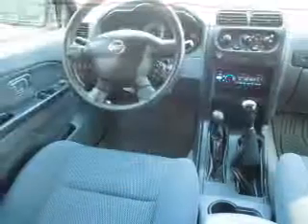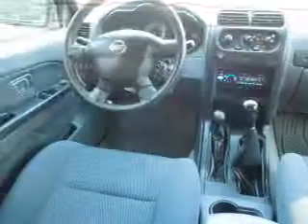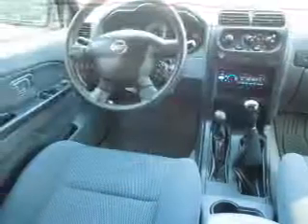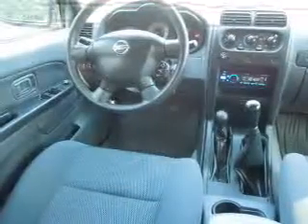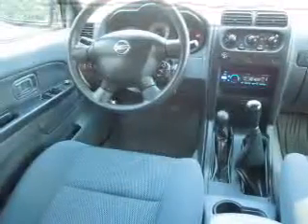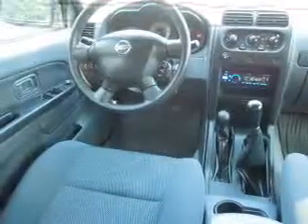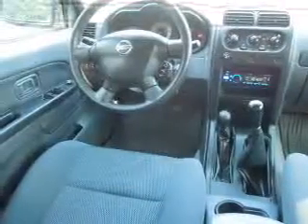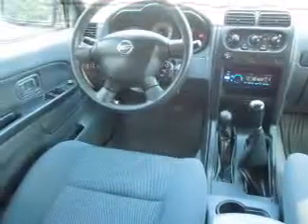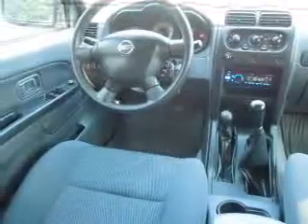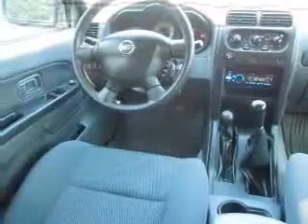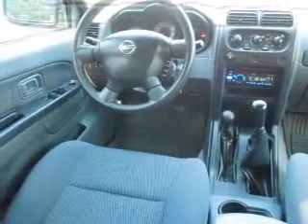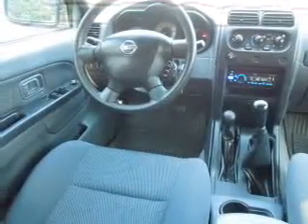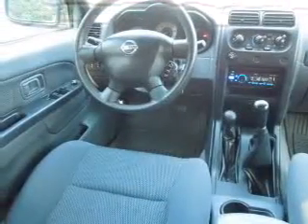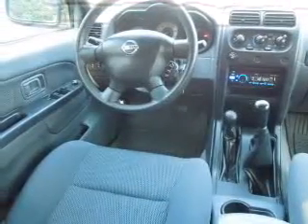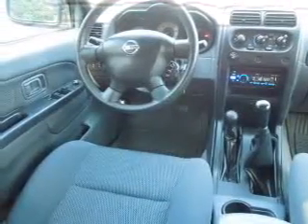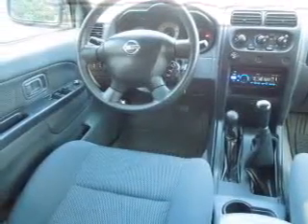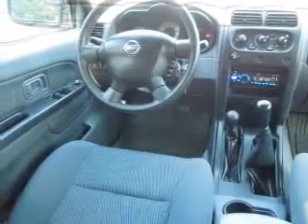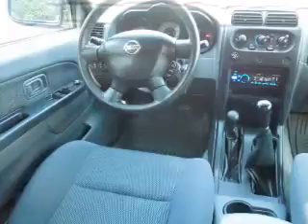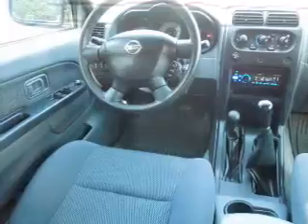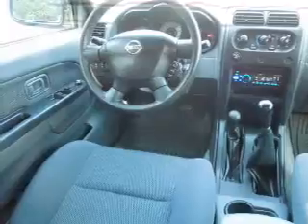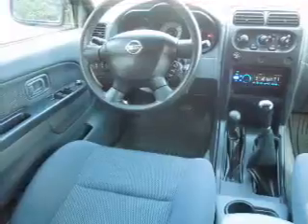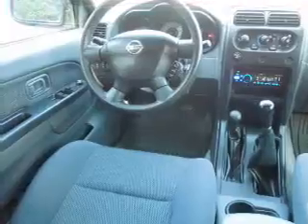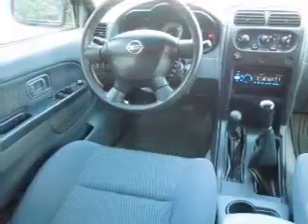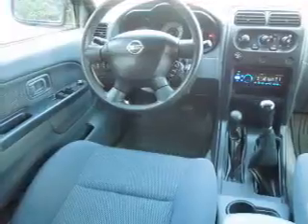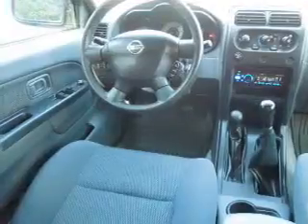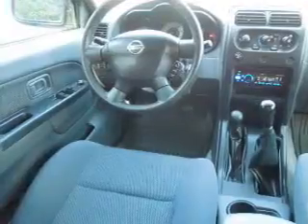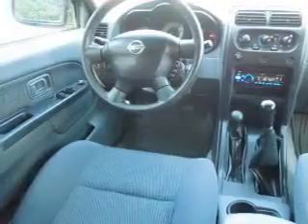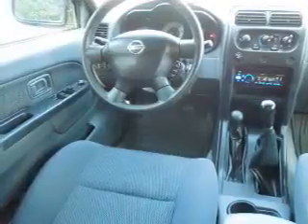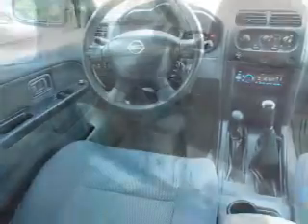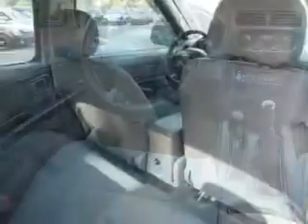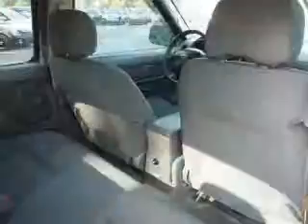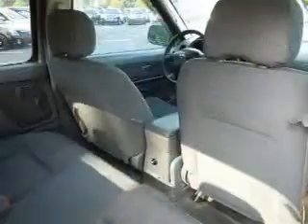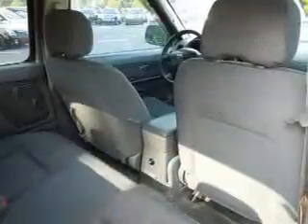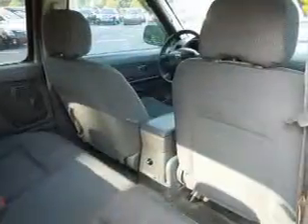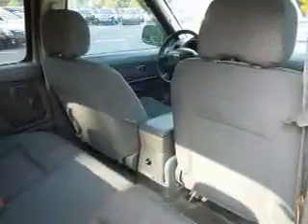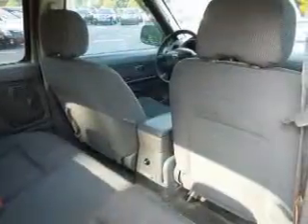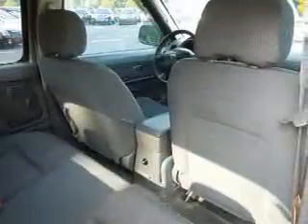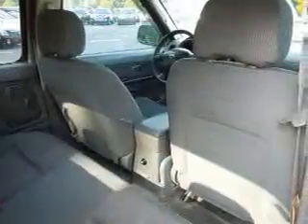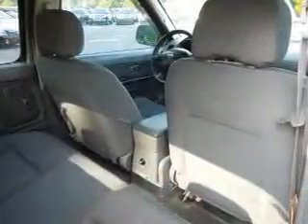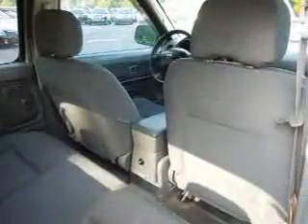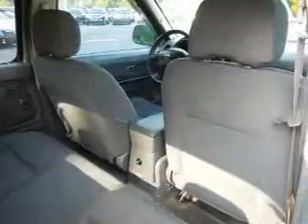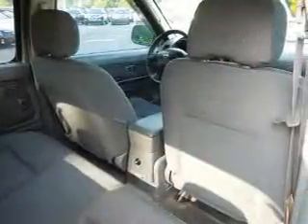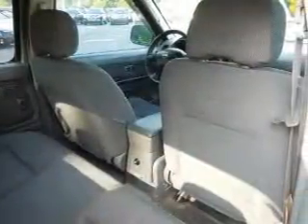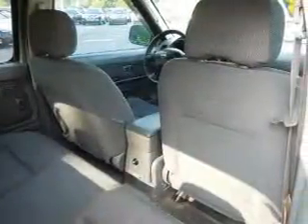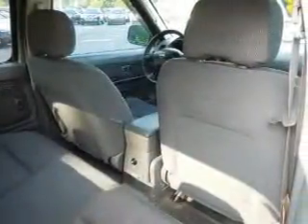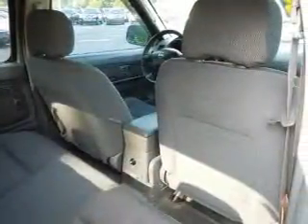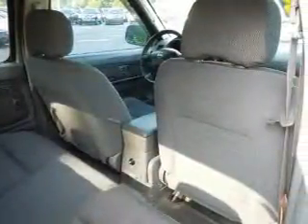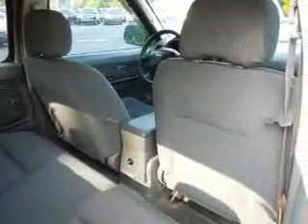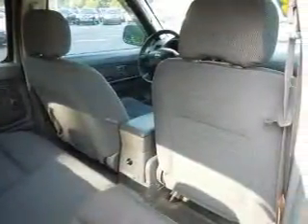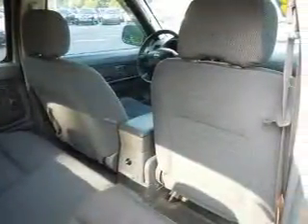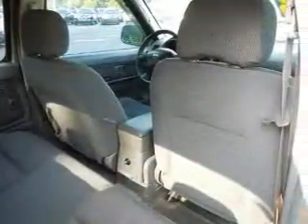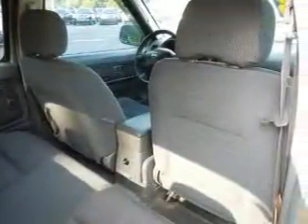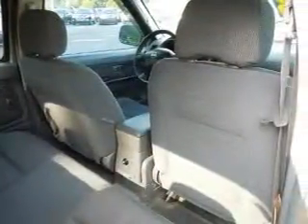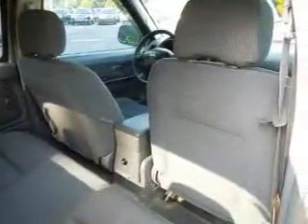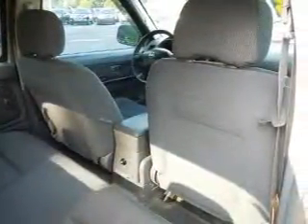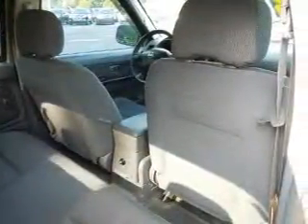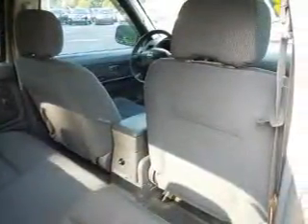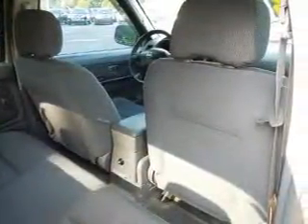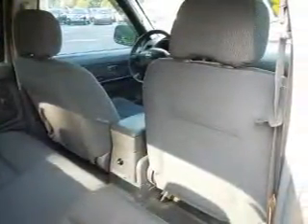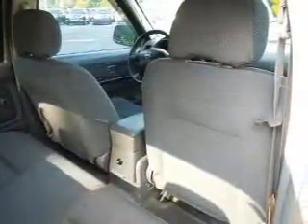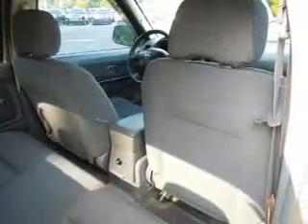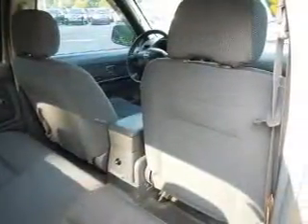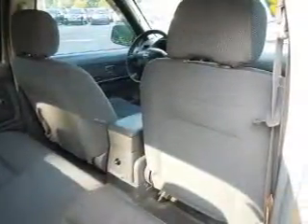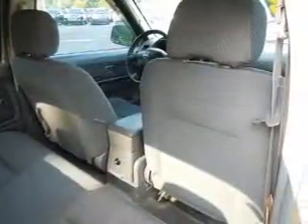Power door locks. Power windows. Cruise control. An AM/FM stereo with a CD player. Power steering. Air conditioning.